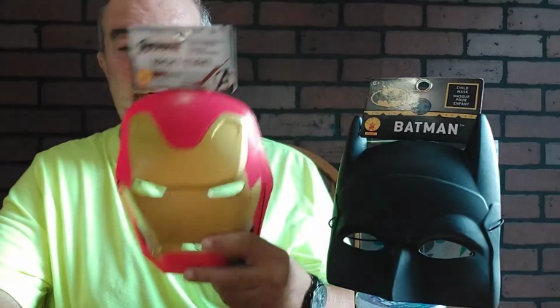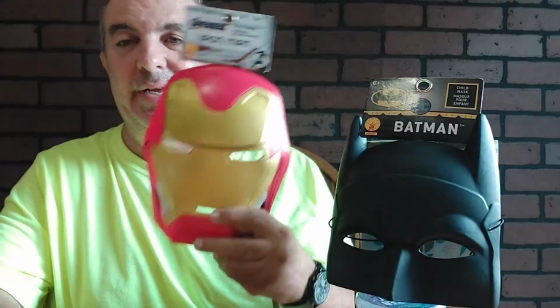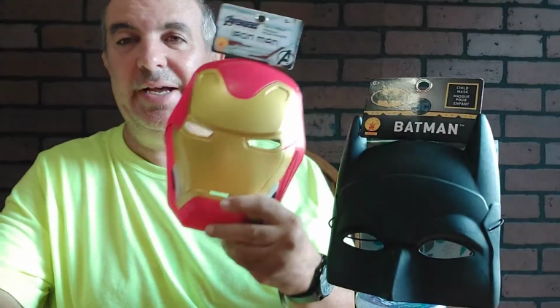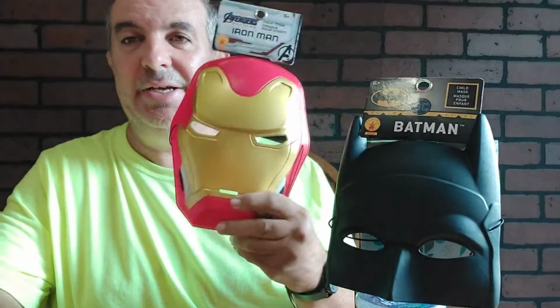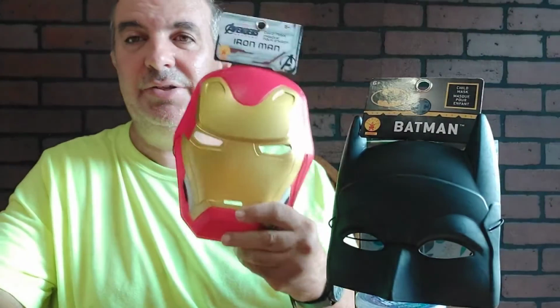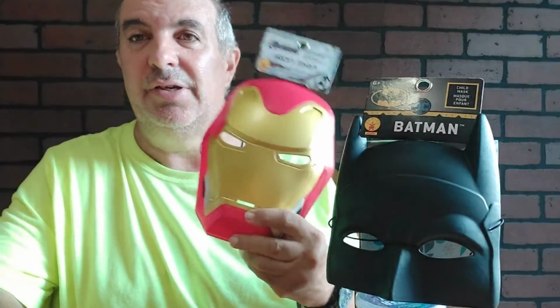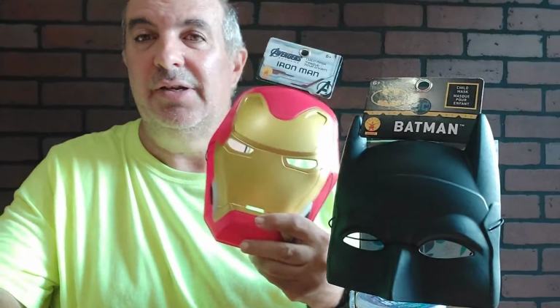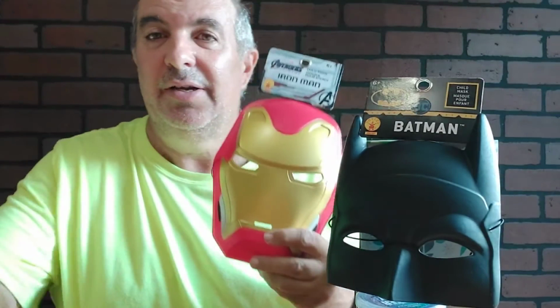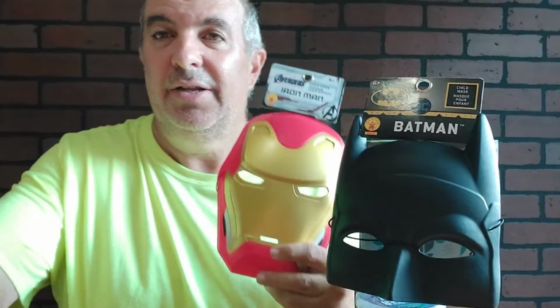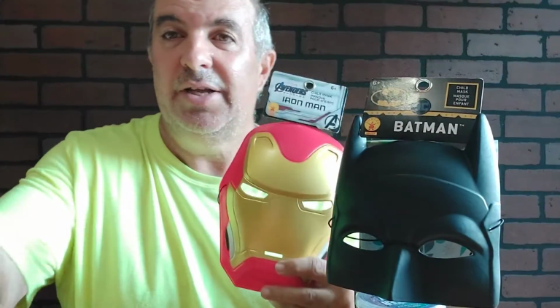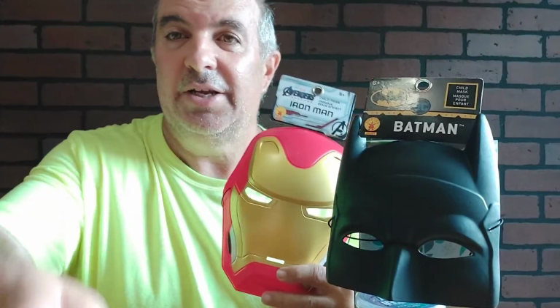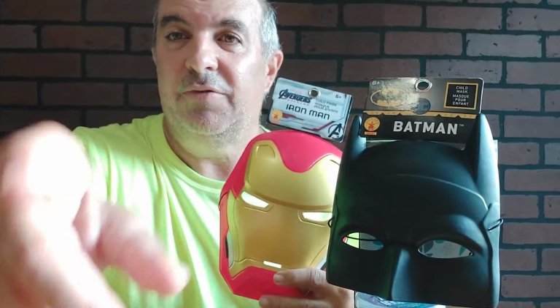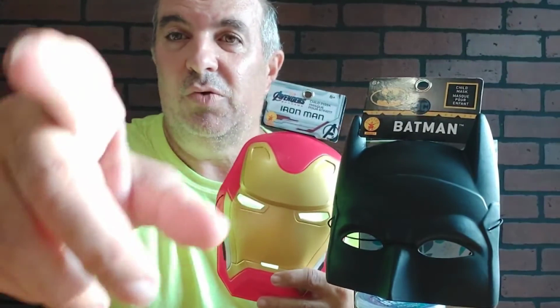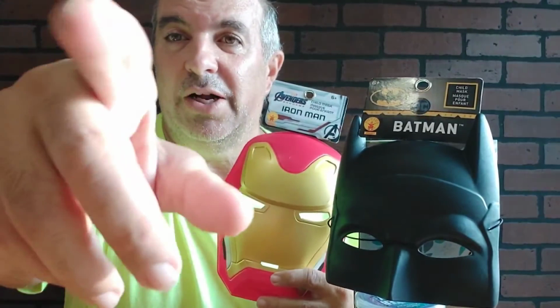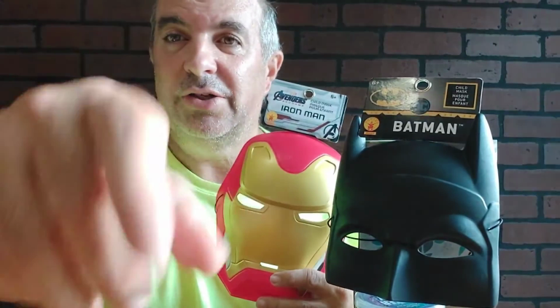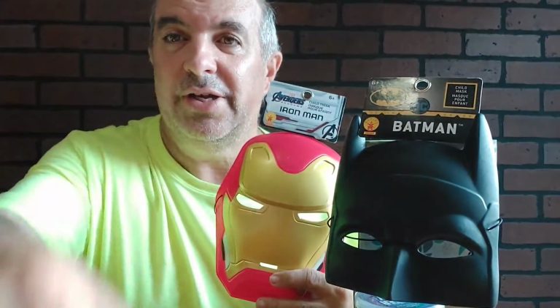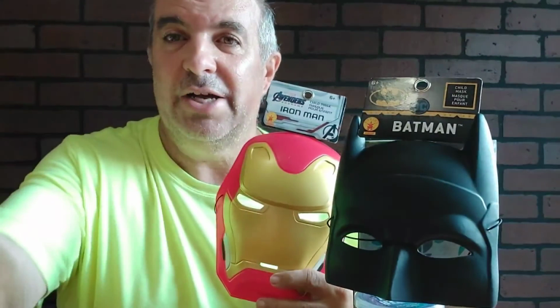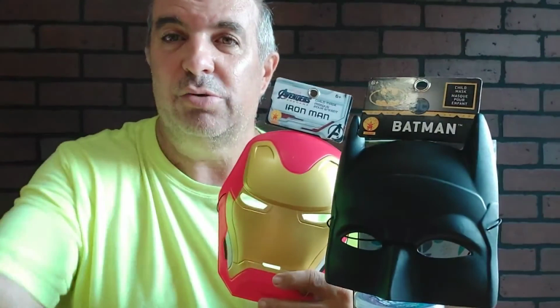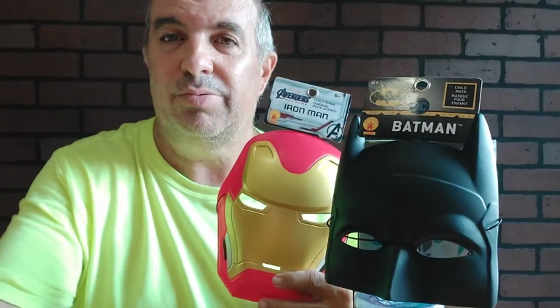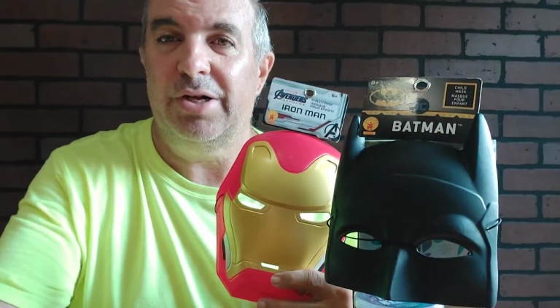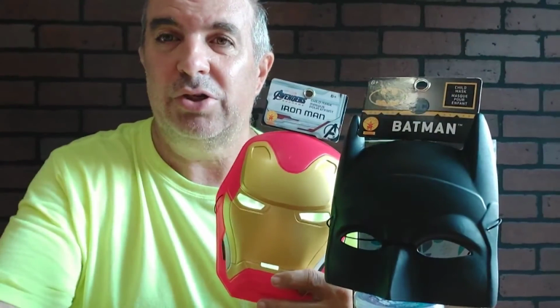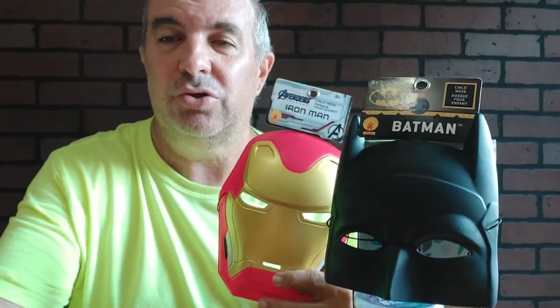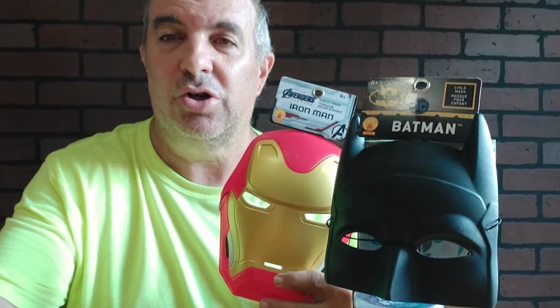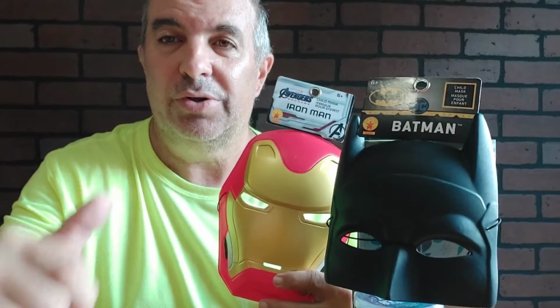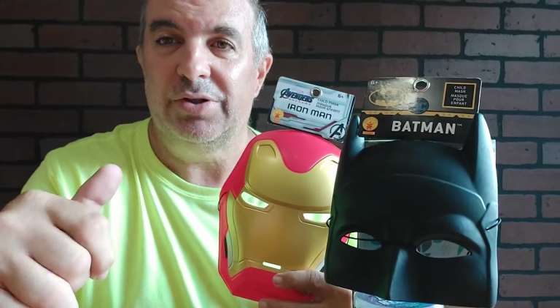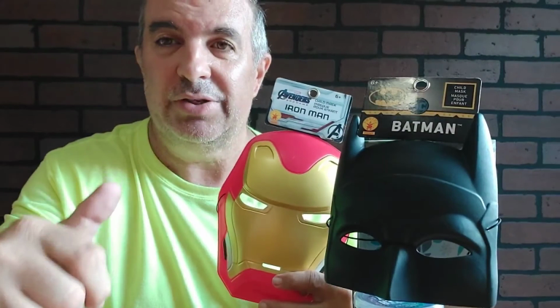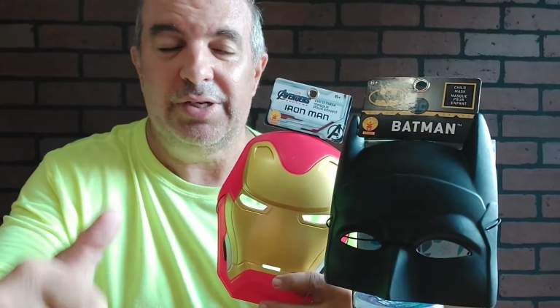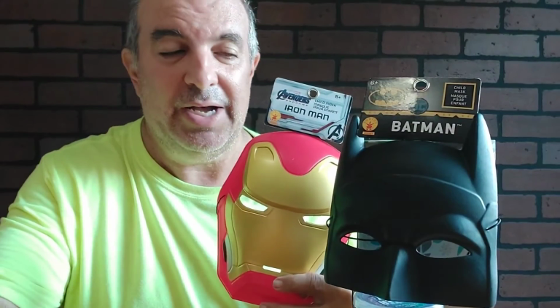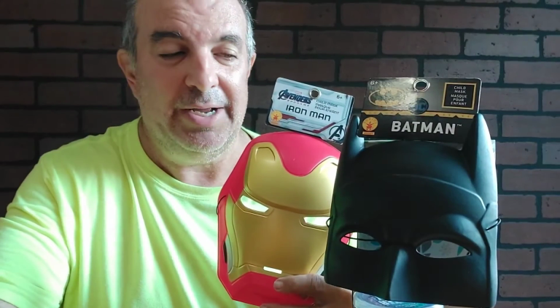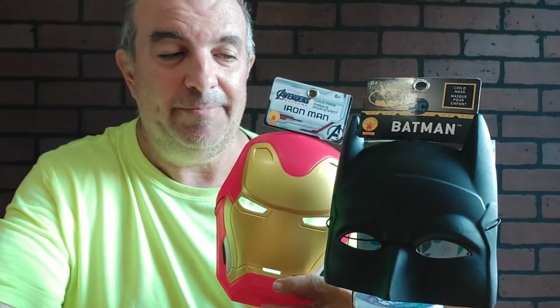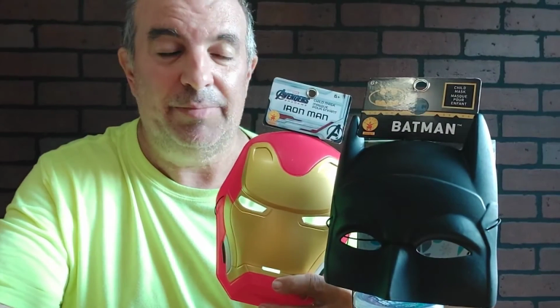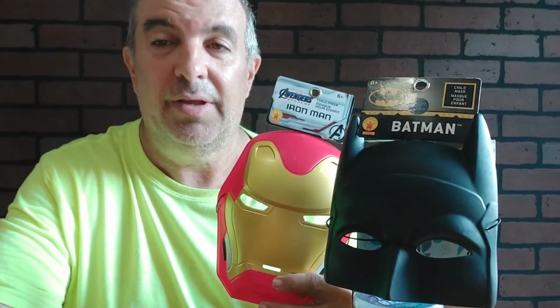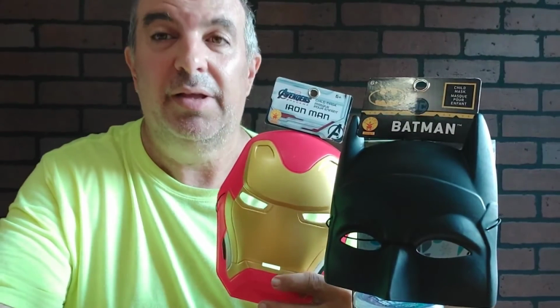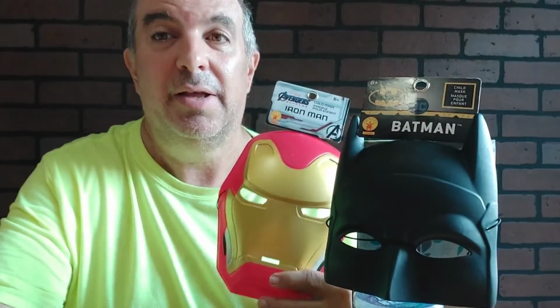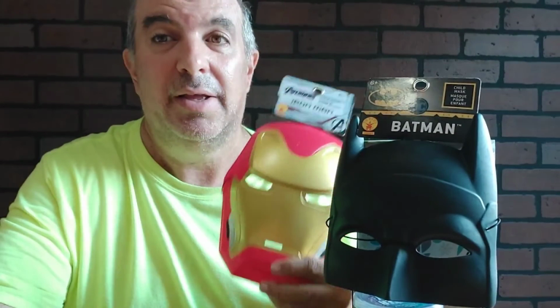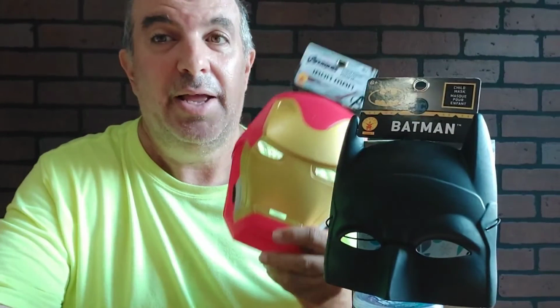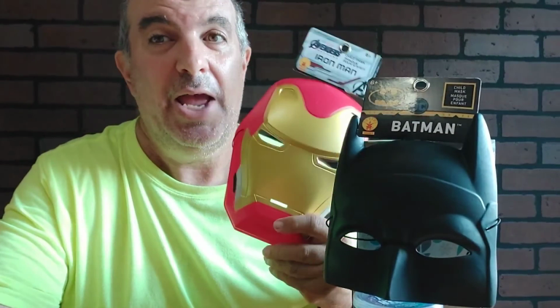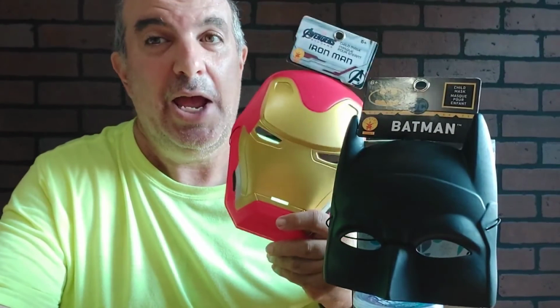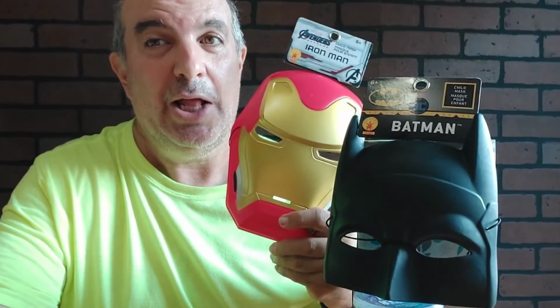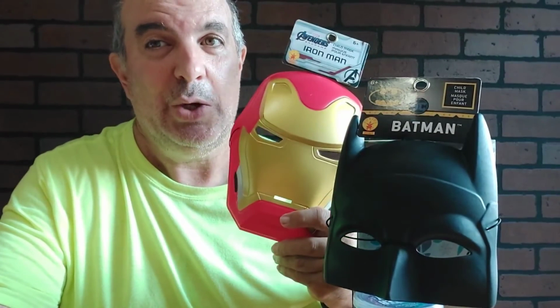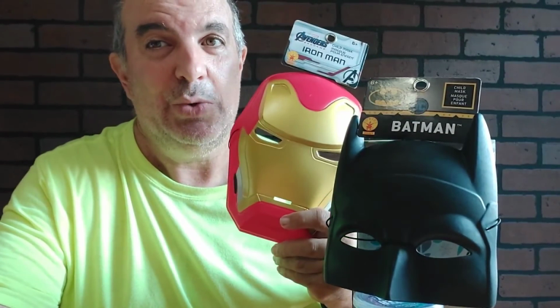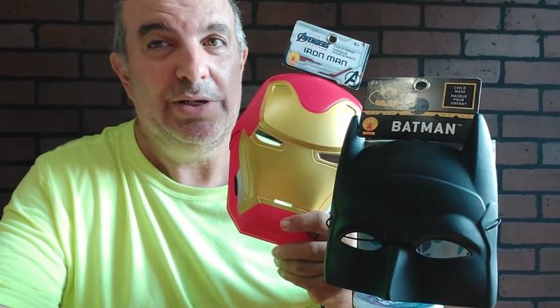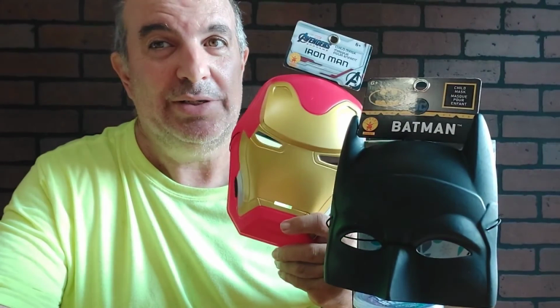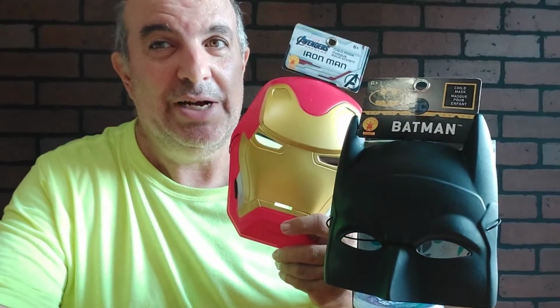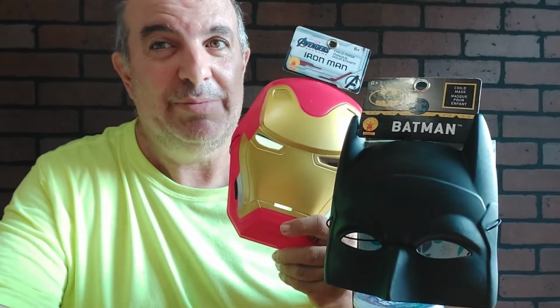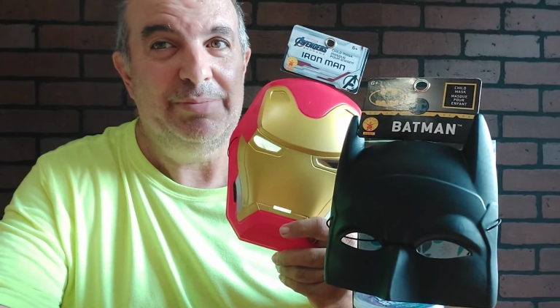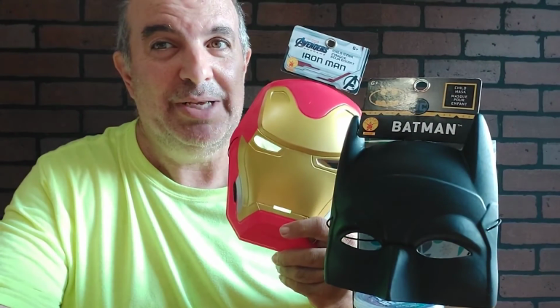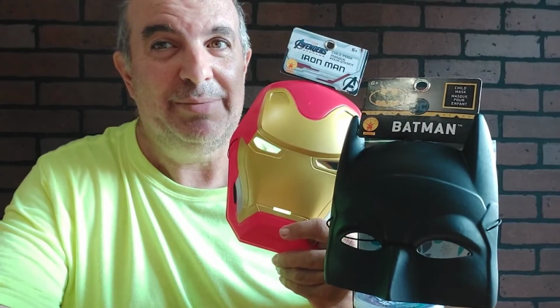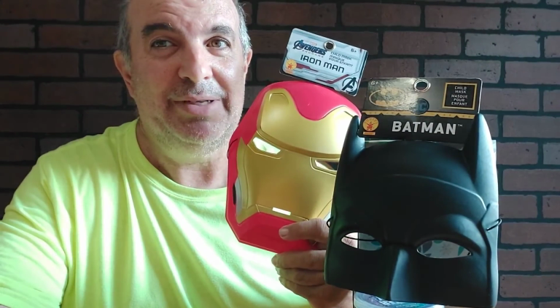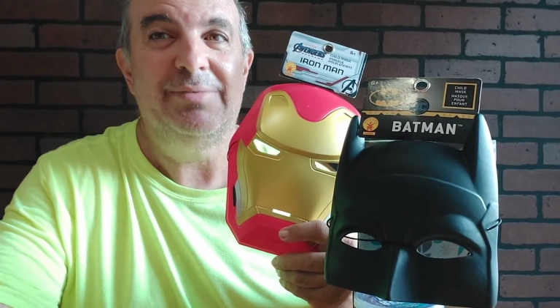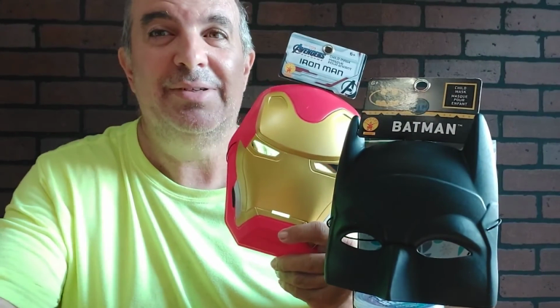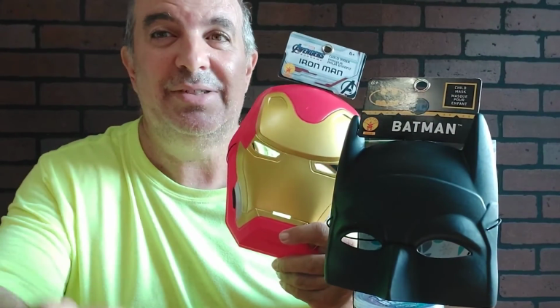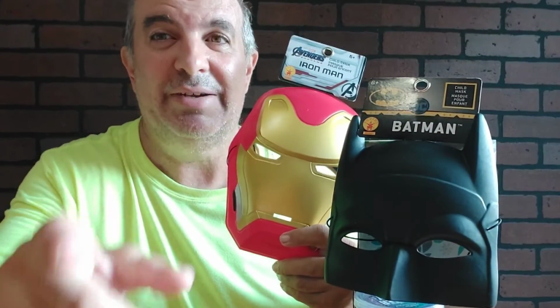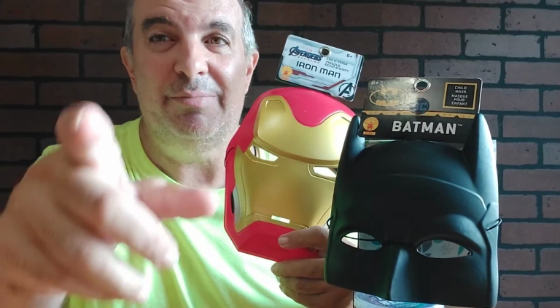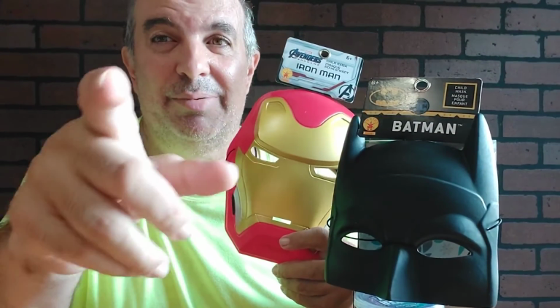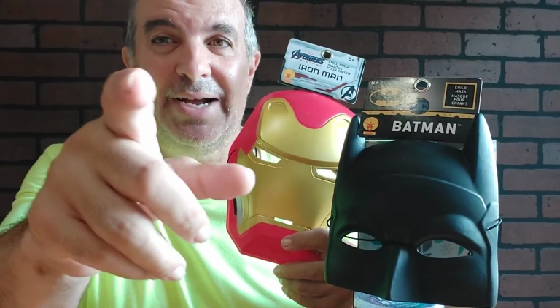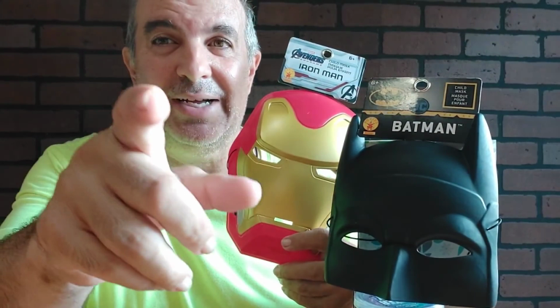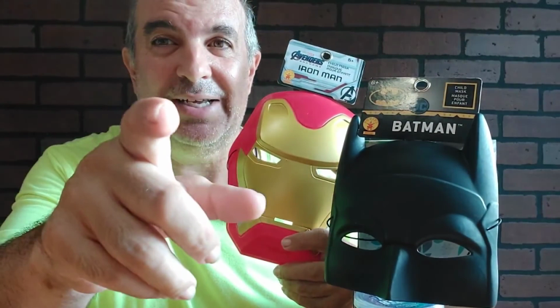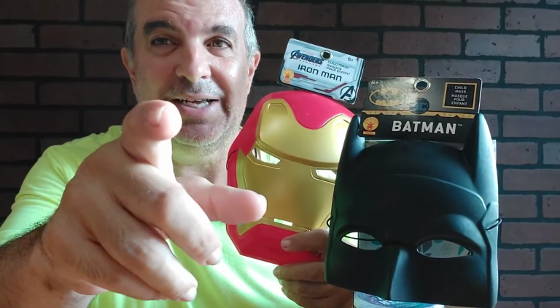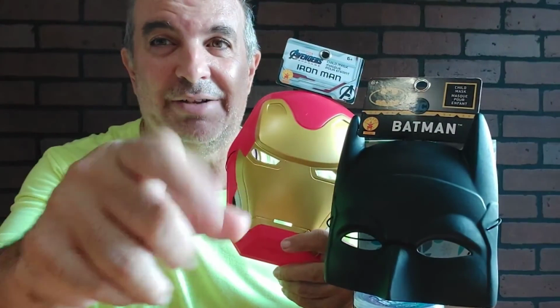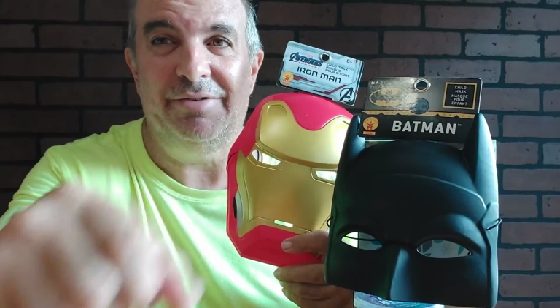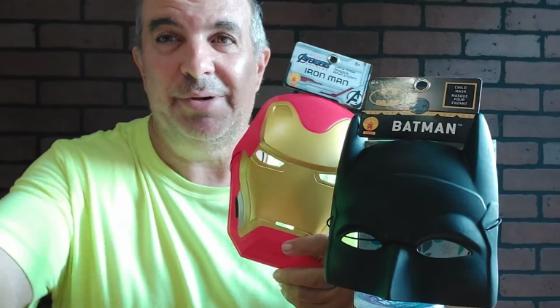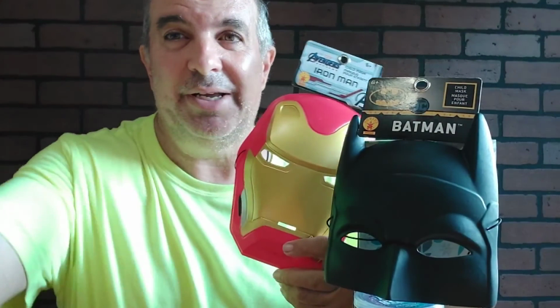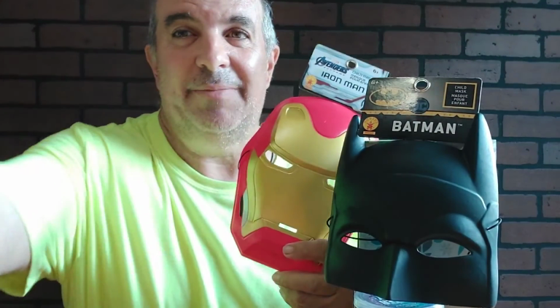Thanks for watching the Natural Product Show with this guy. Halloween's coming, baby. Save a bag of candy for me.